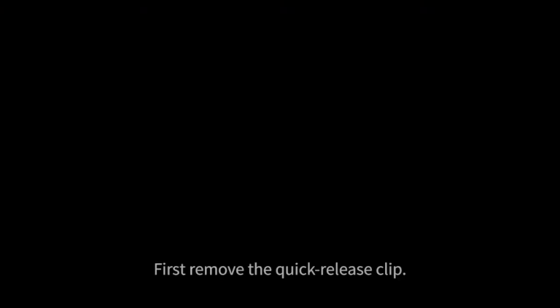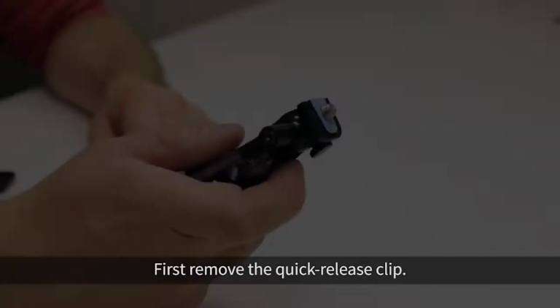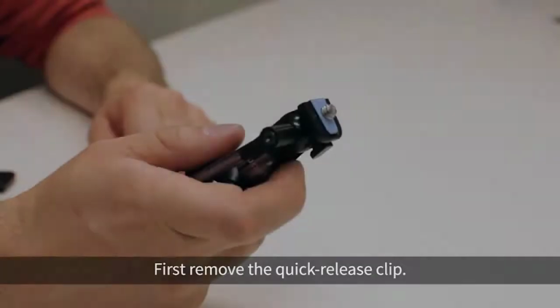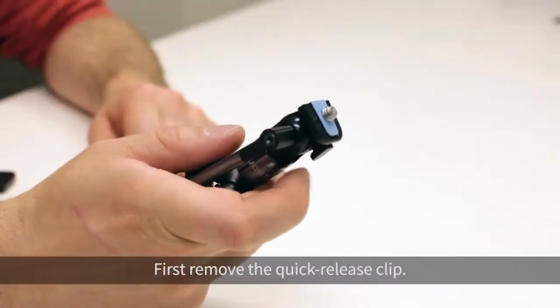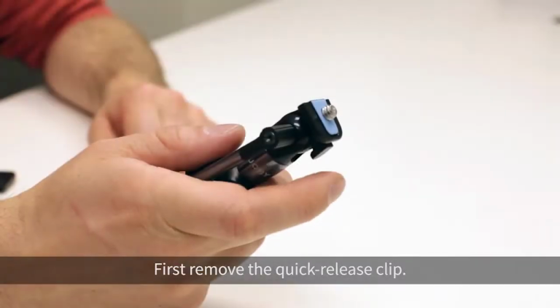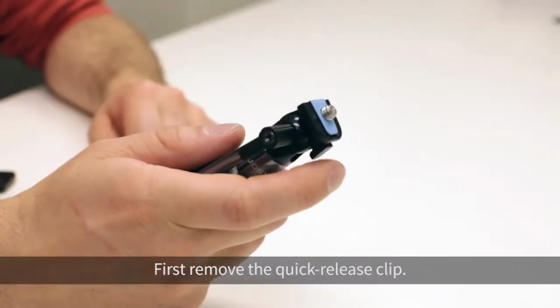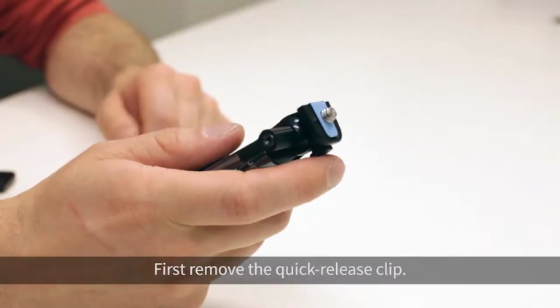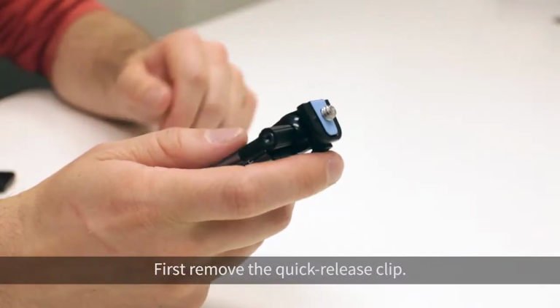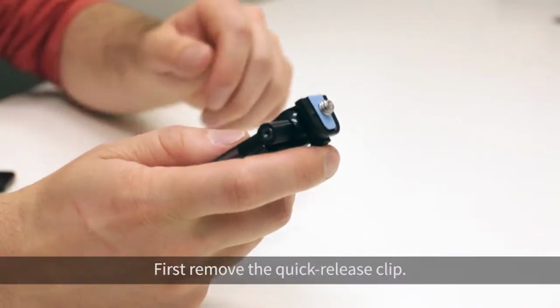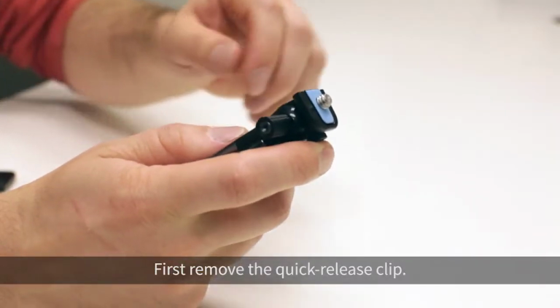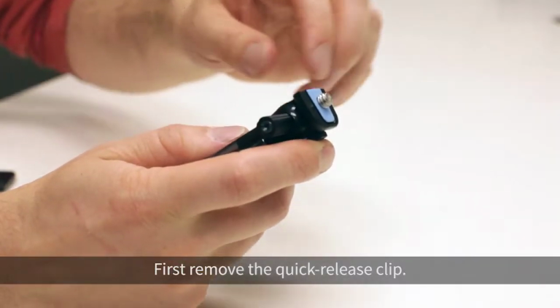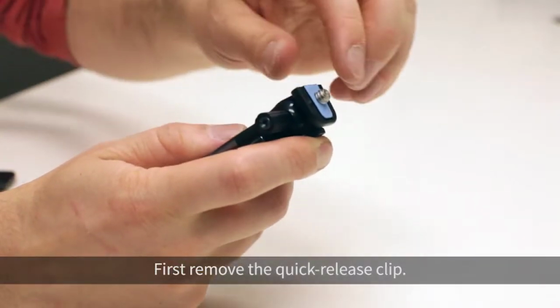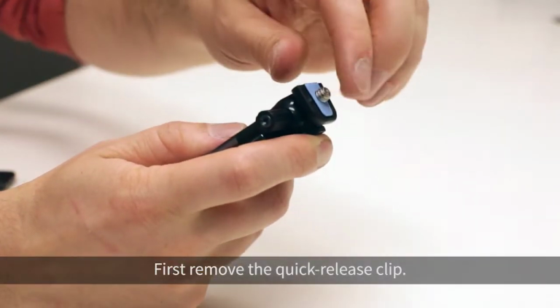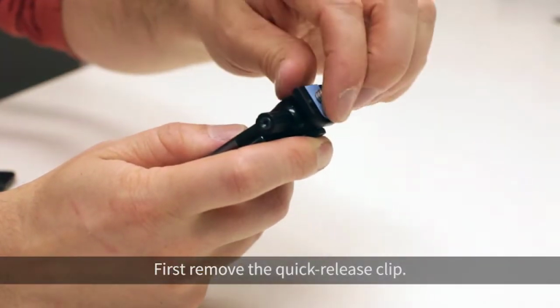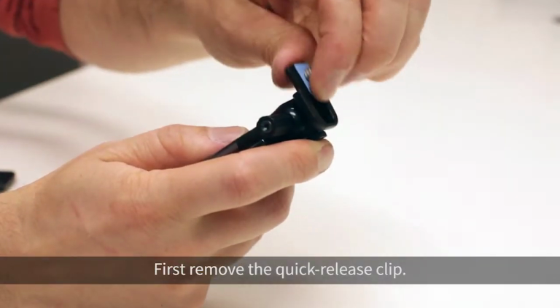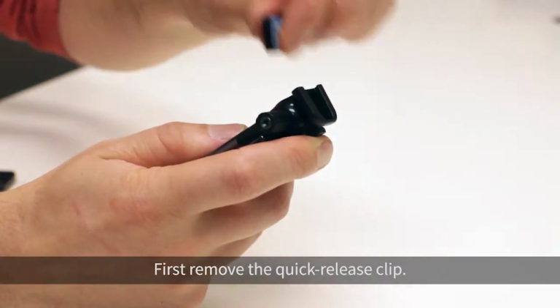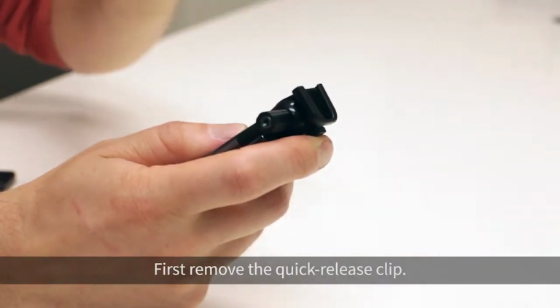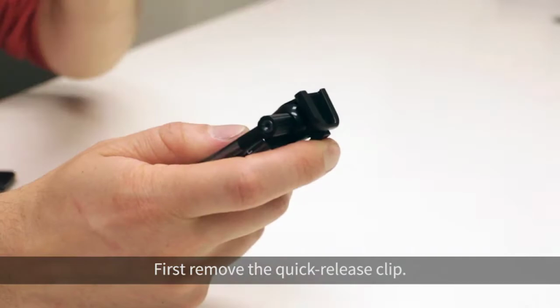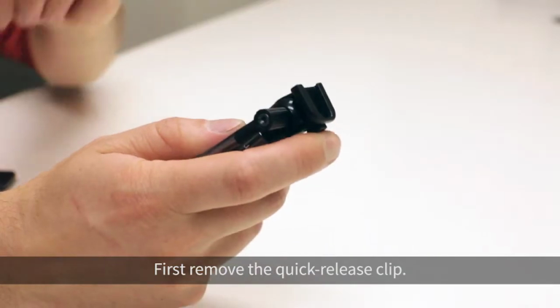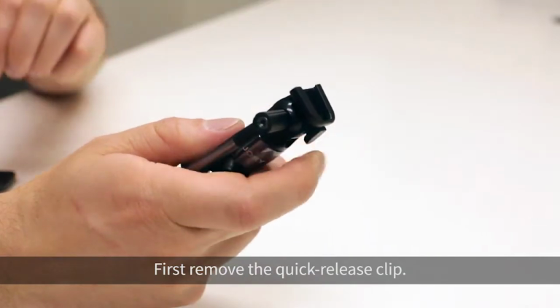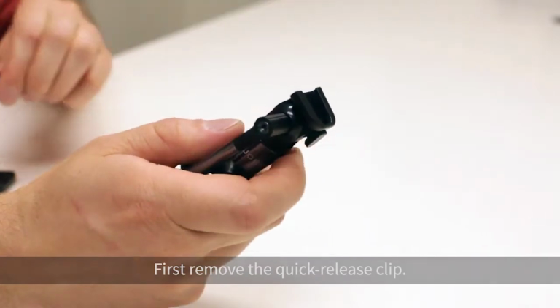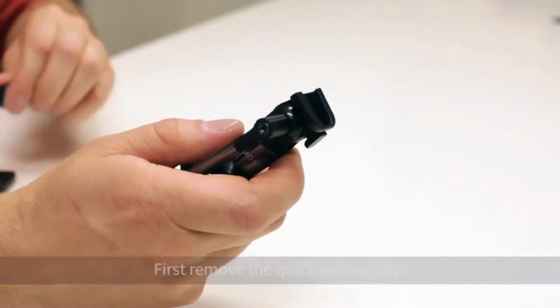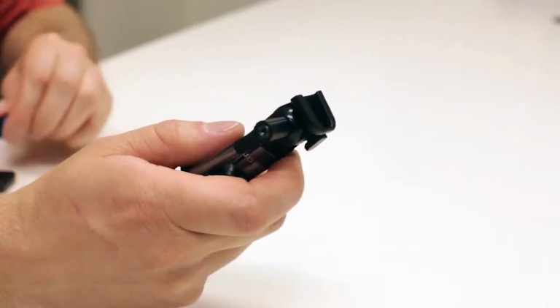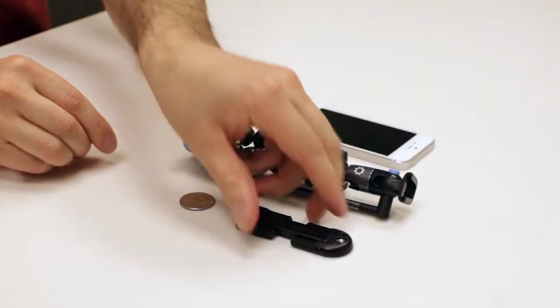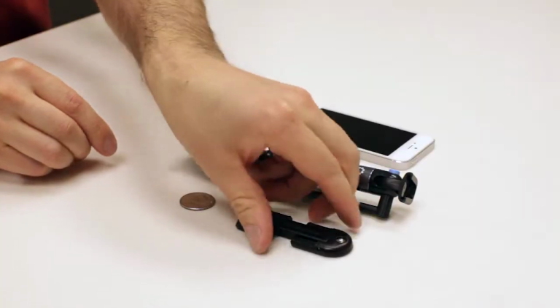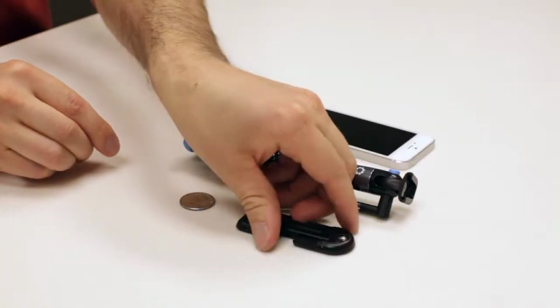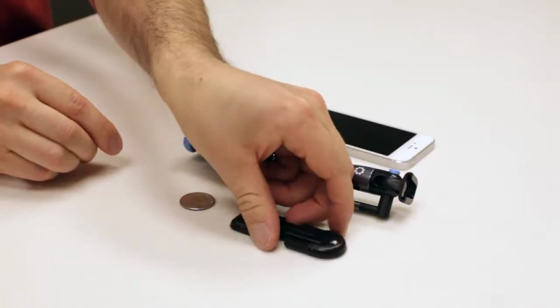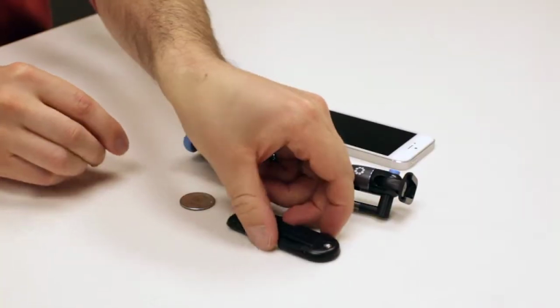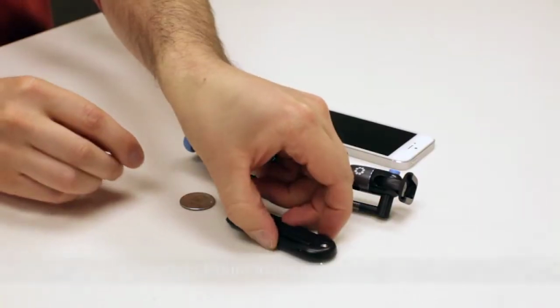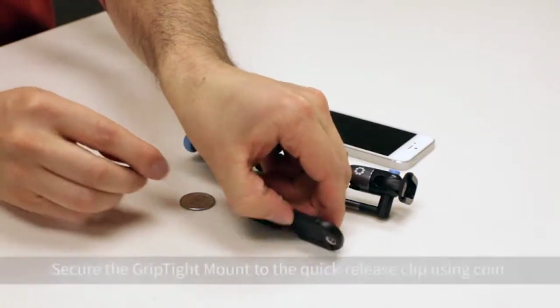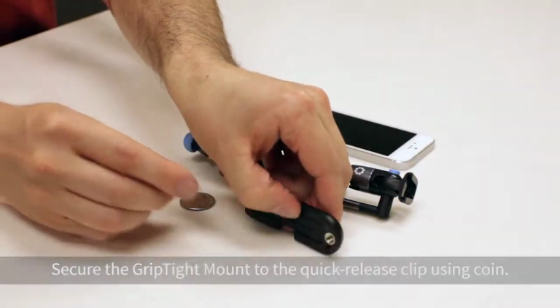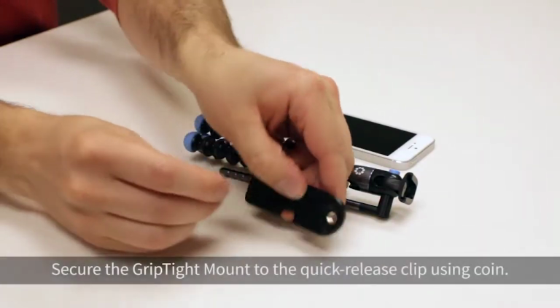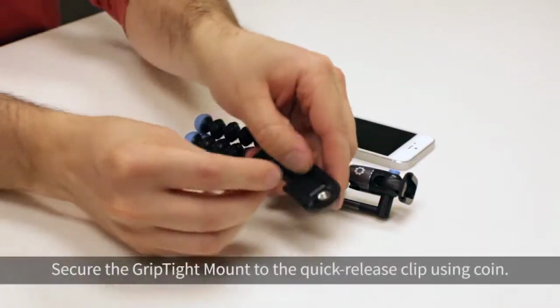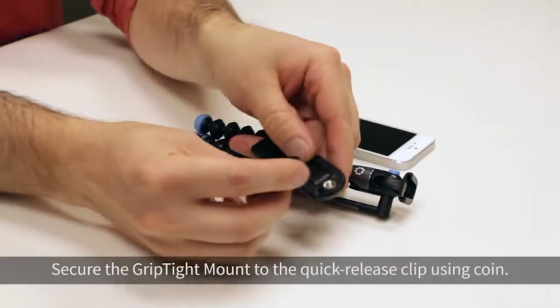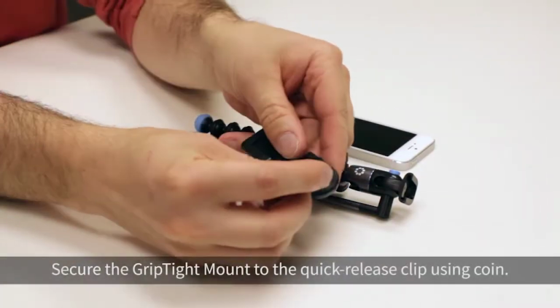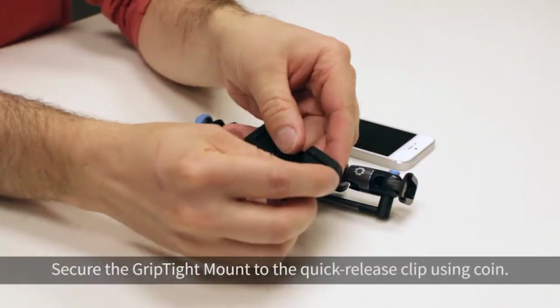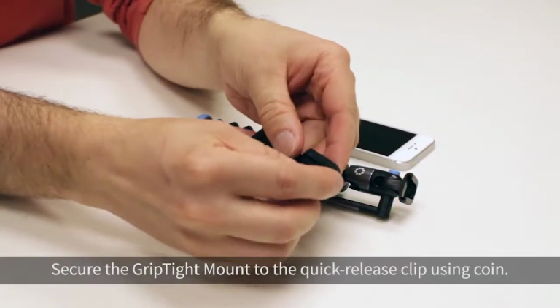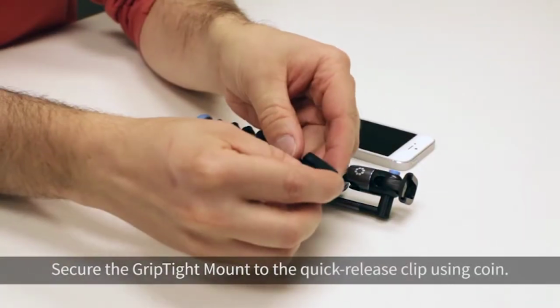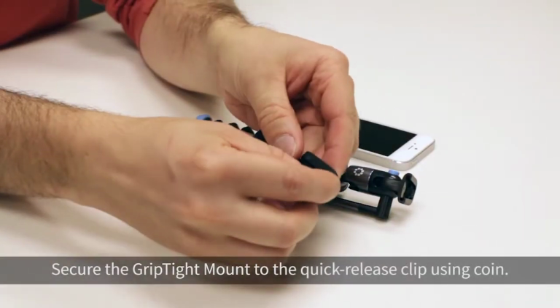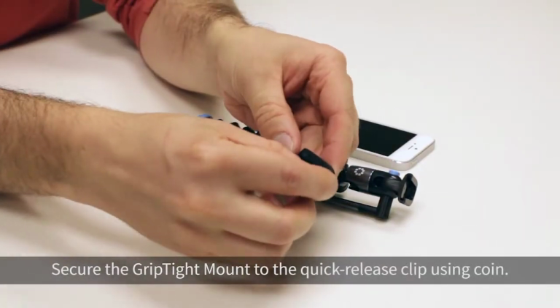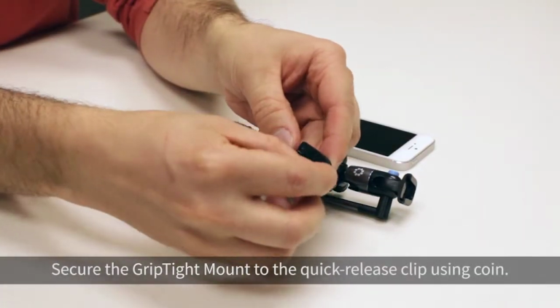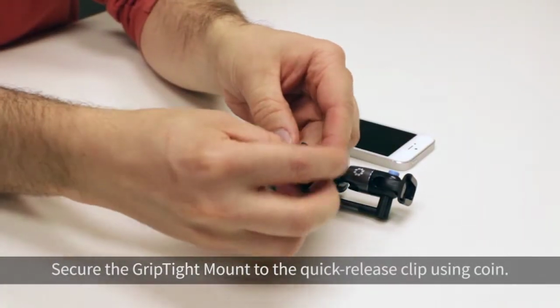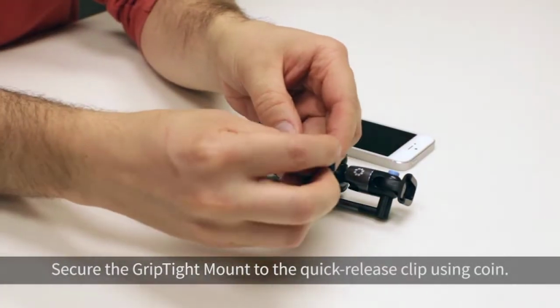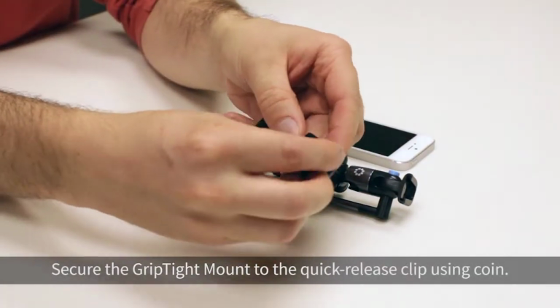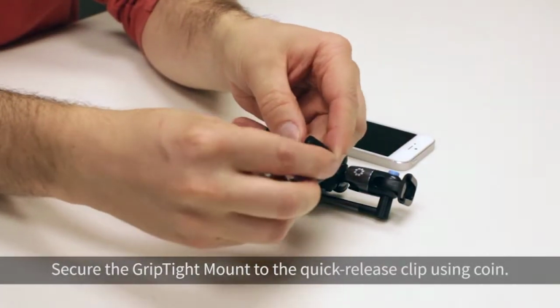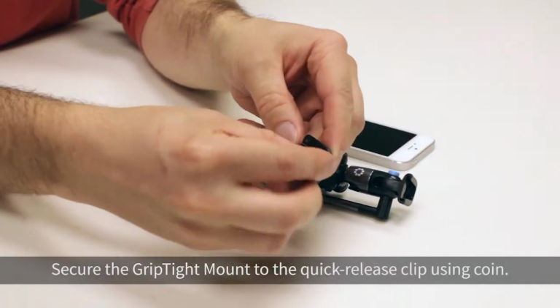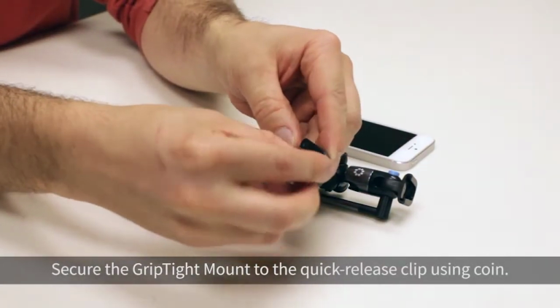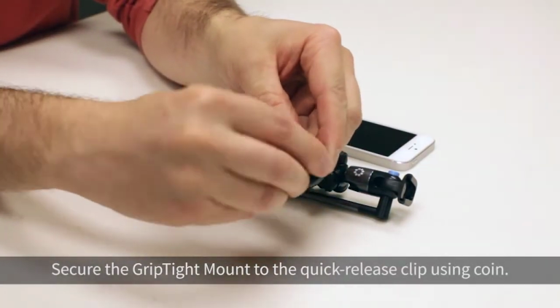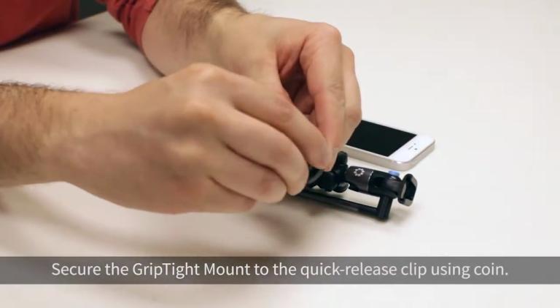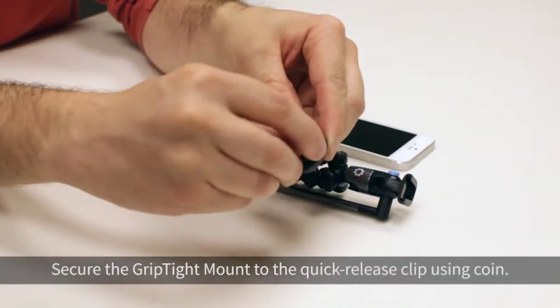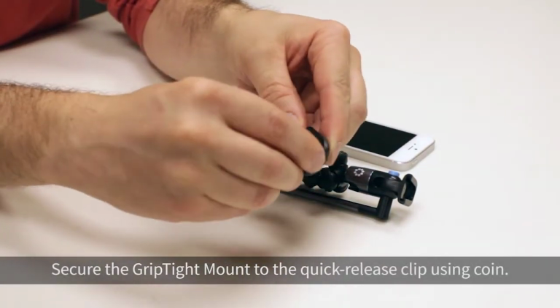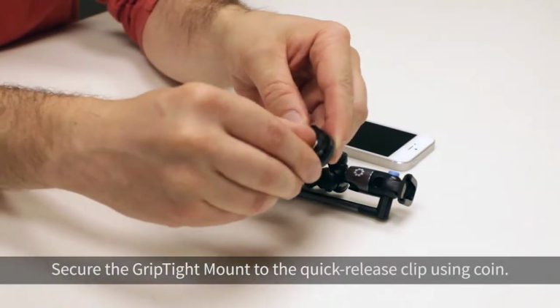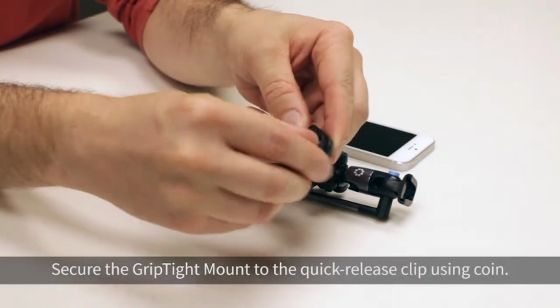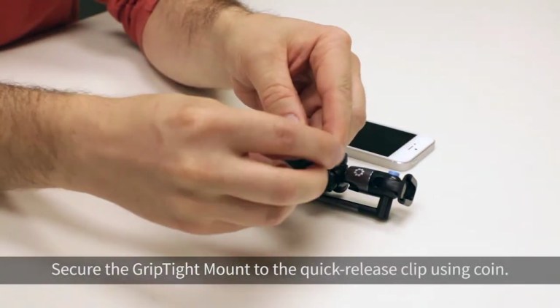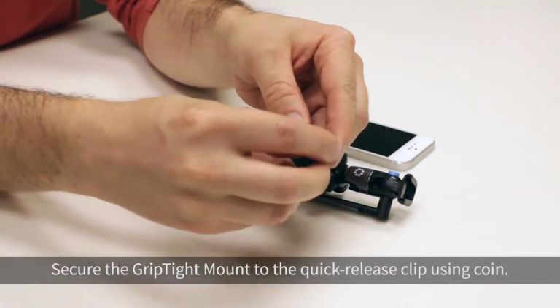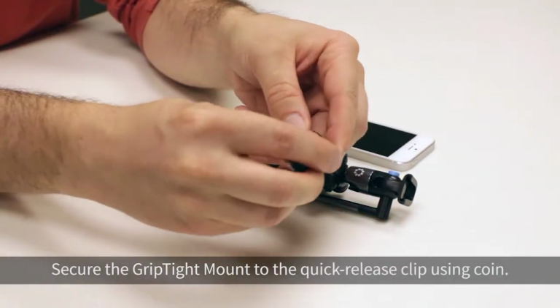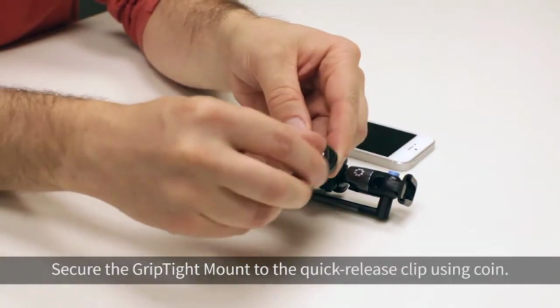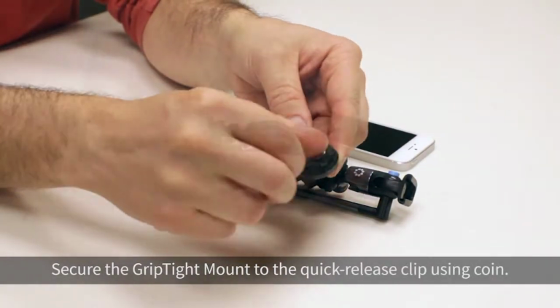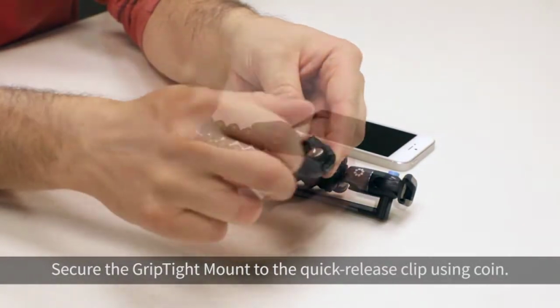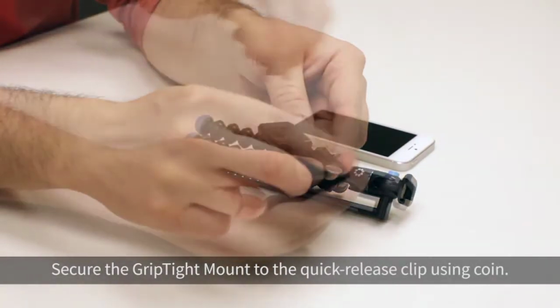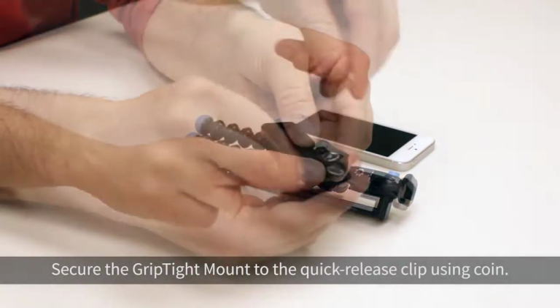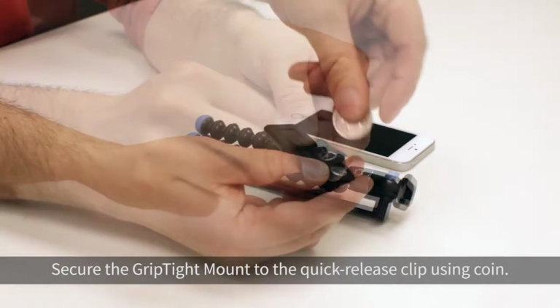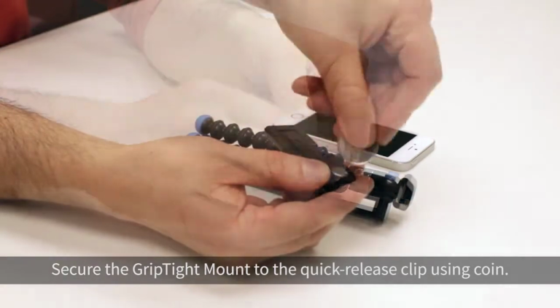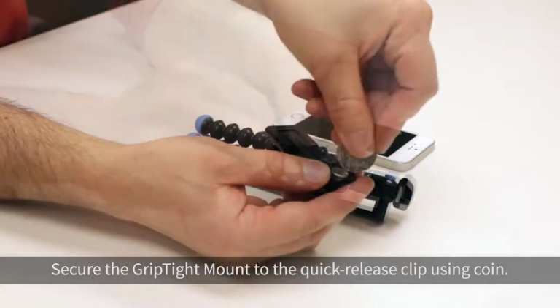First, remove the quick release clip. Secure the grip type mount to the quick release clip using a coin.